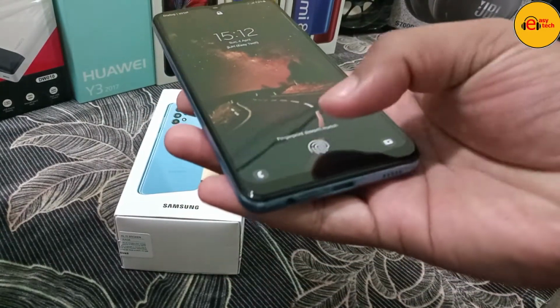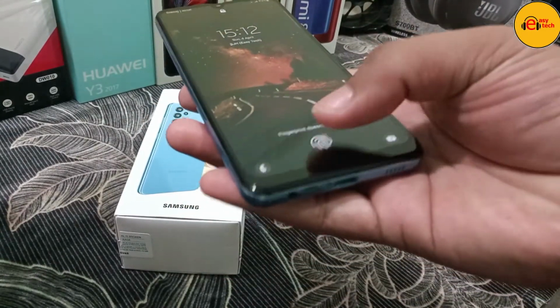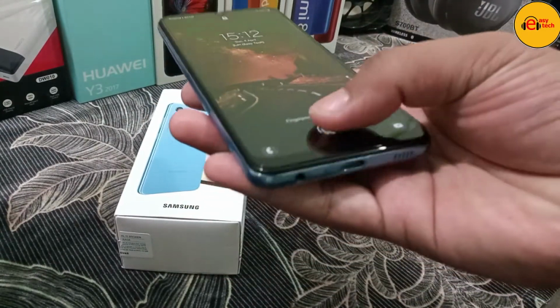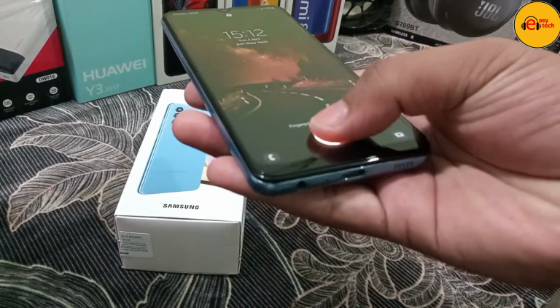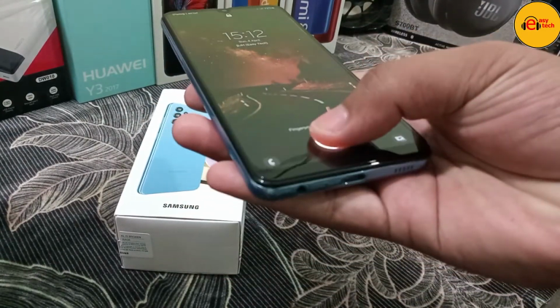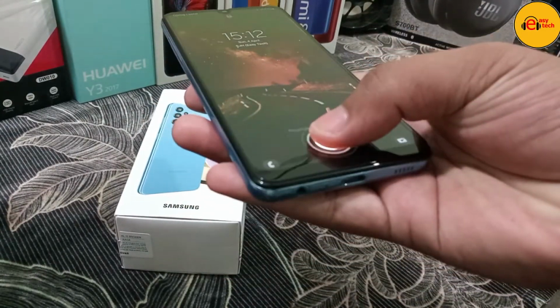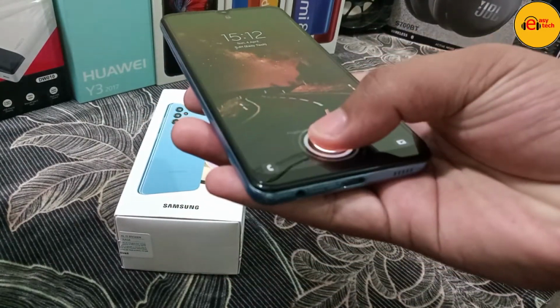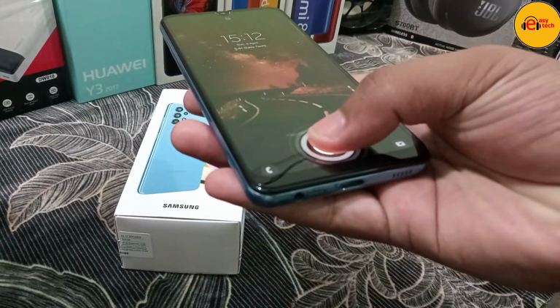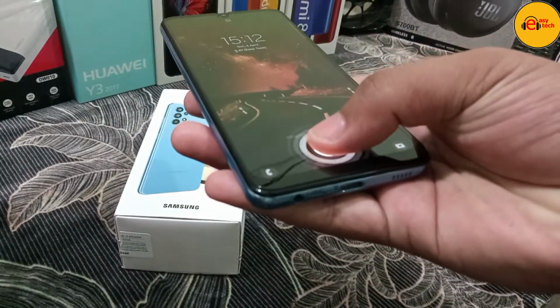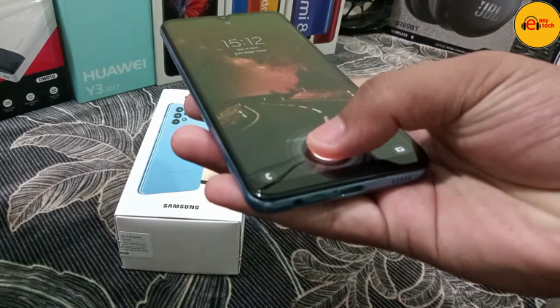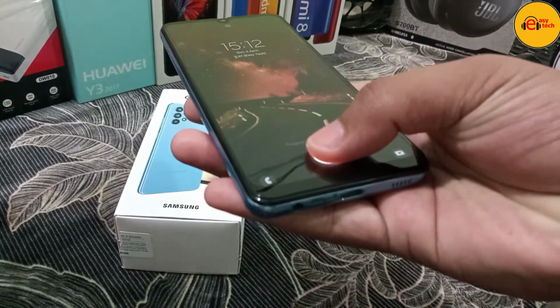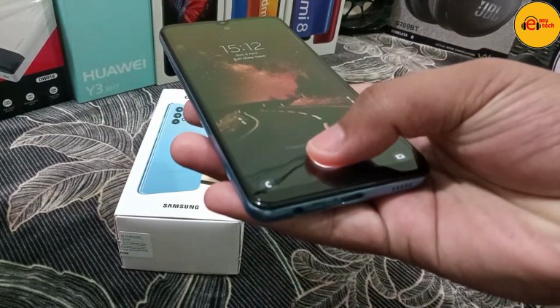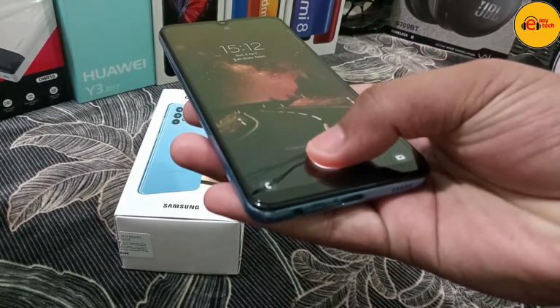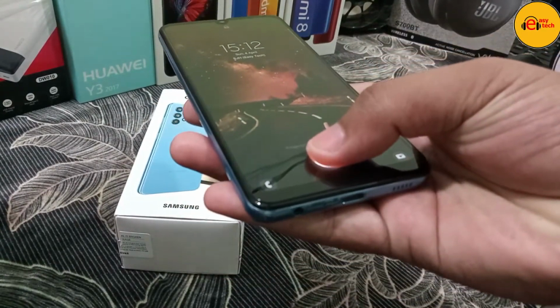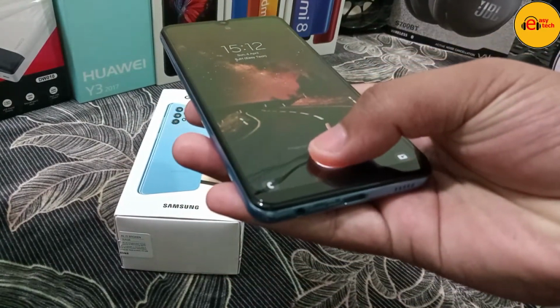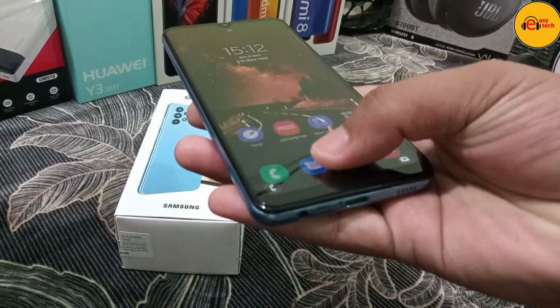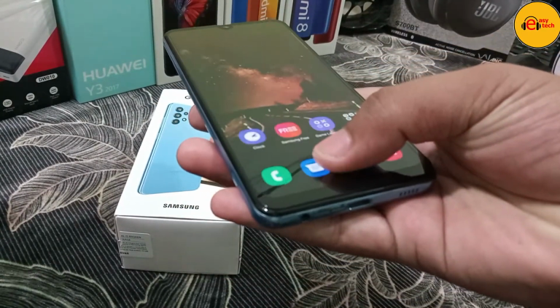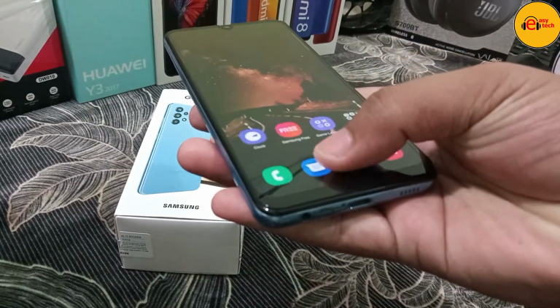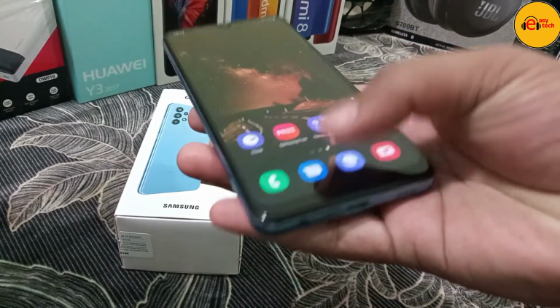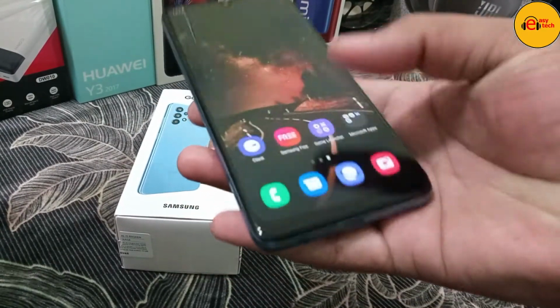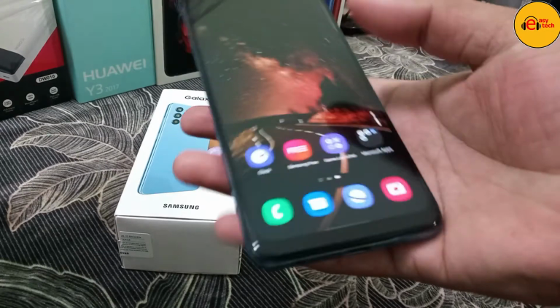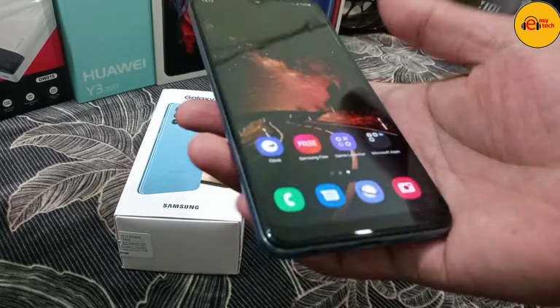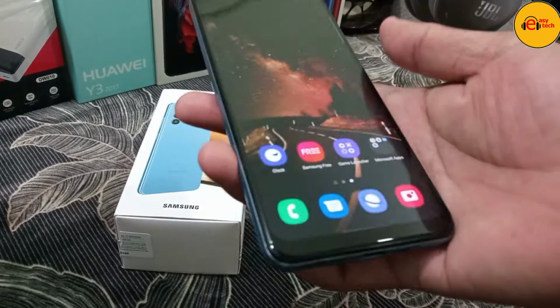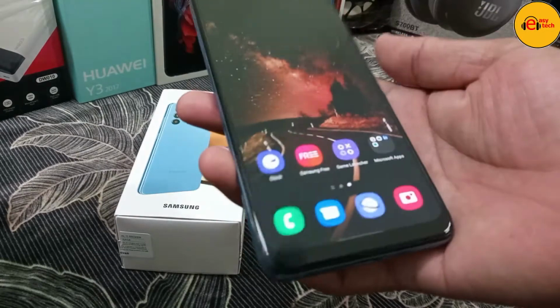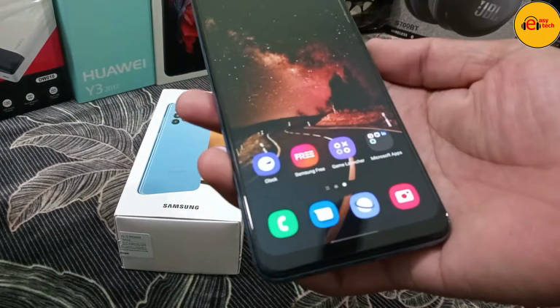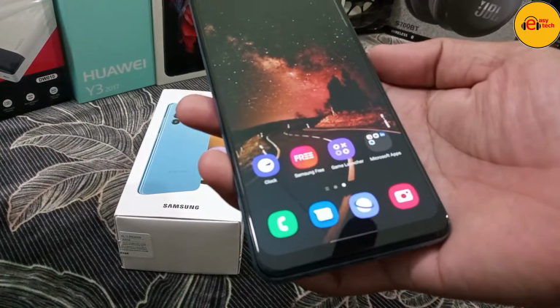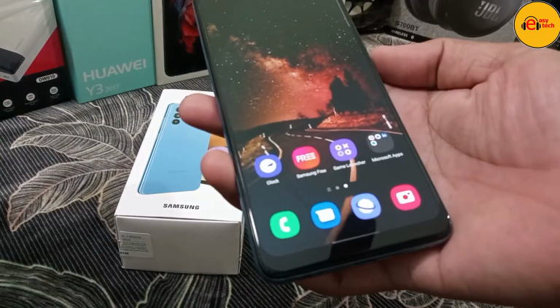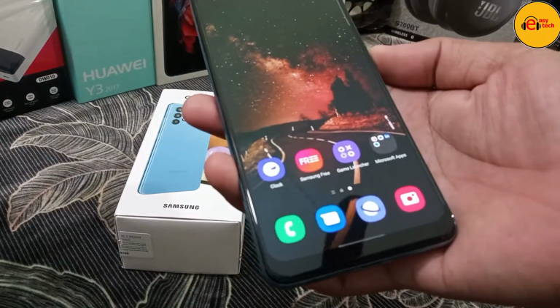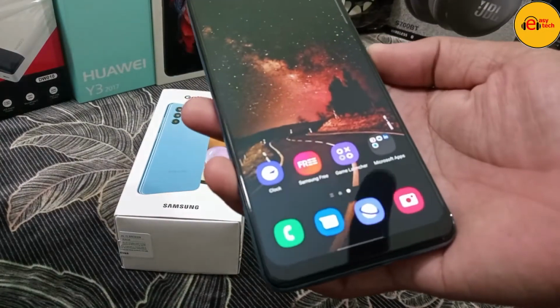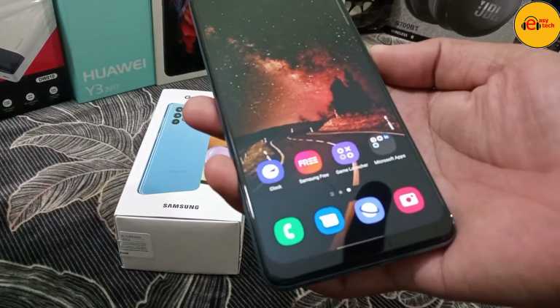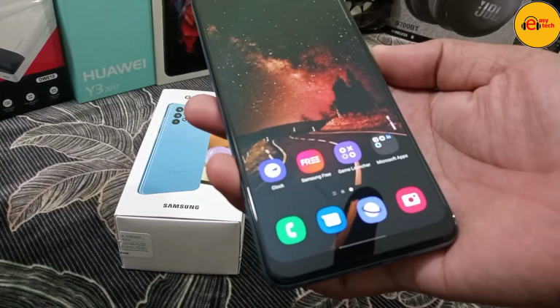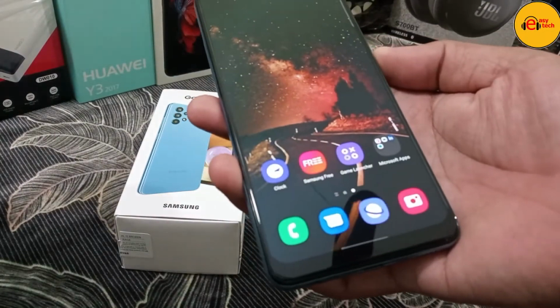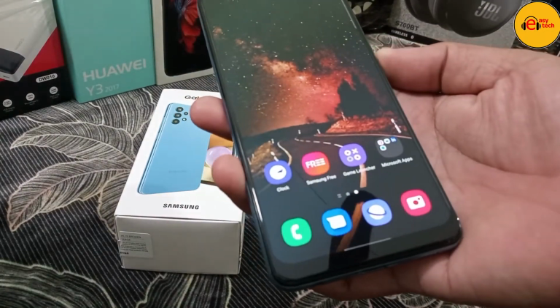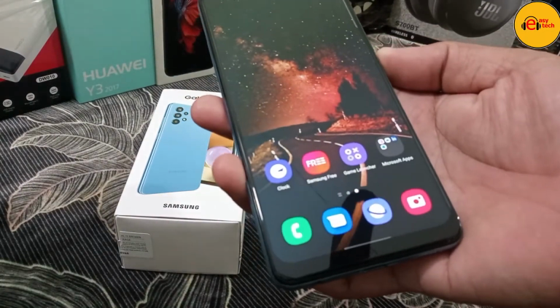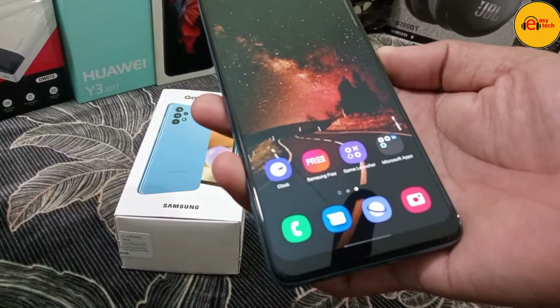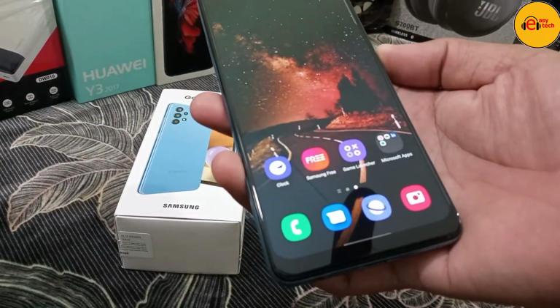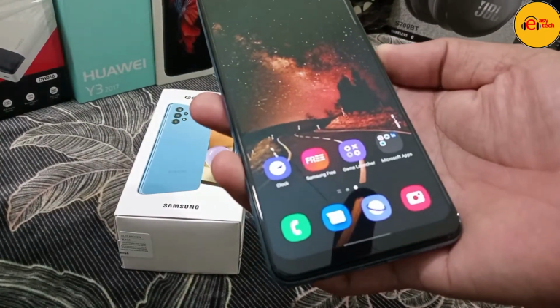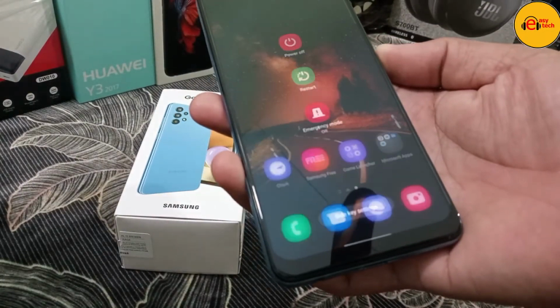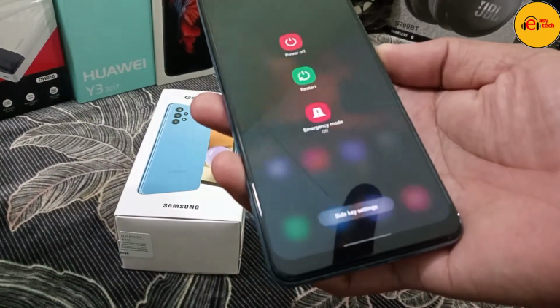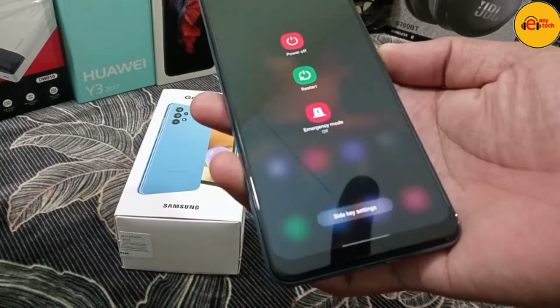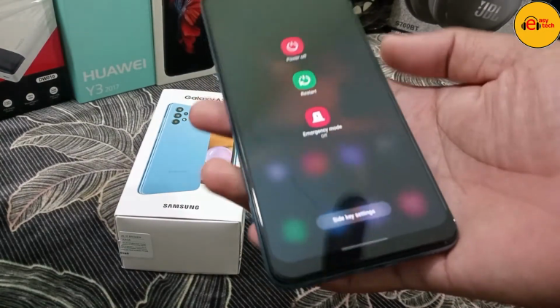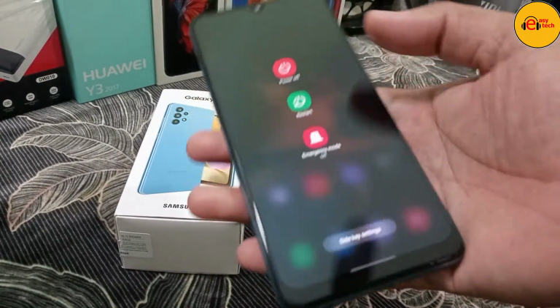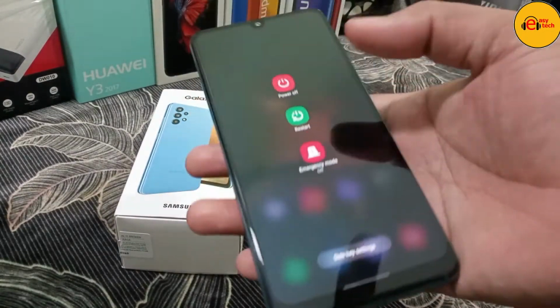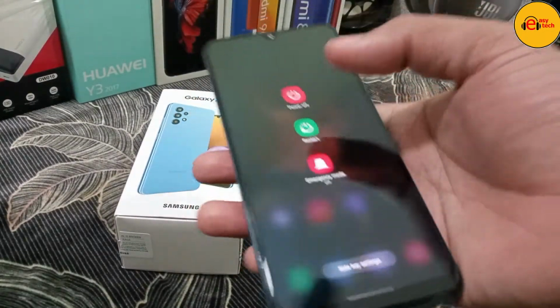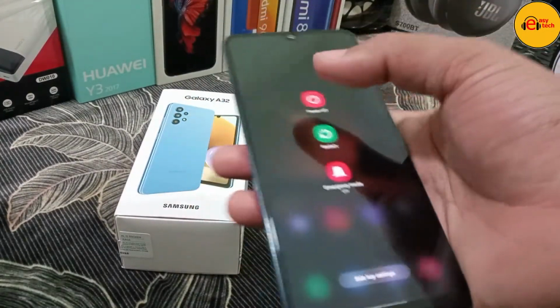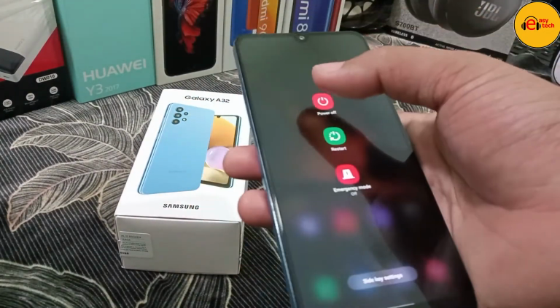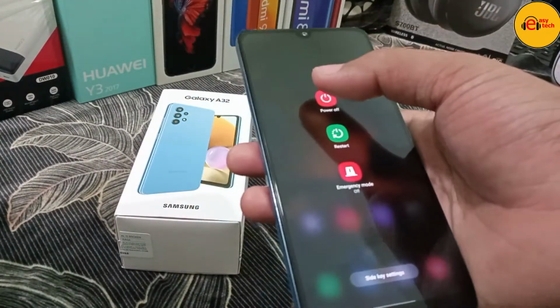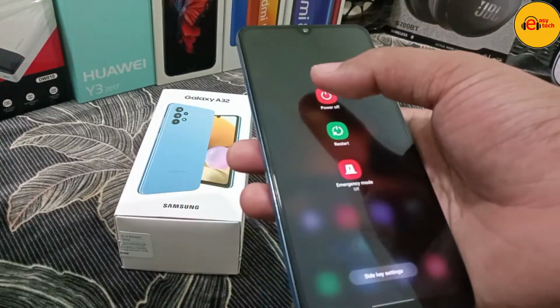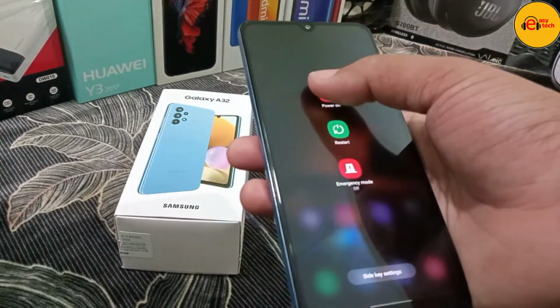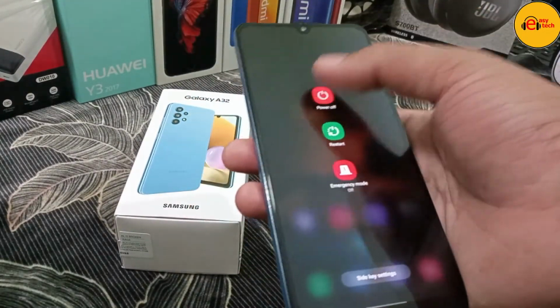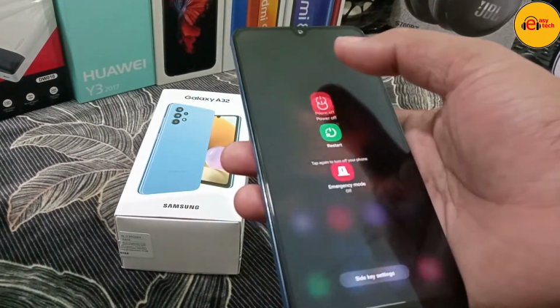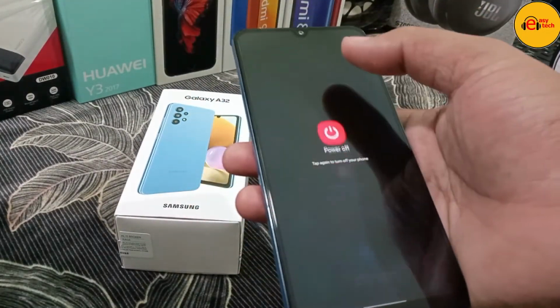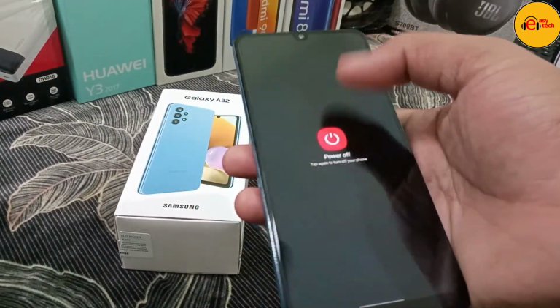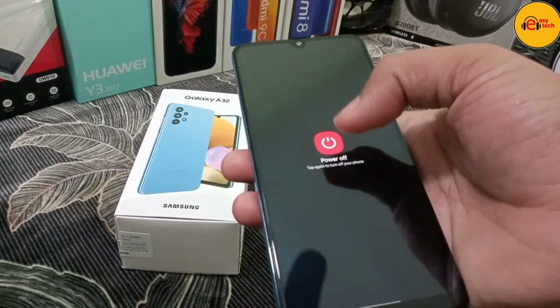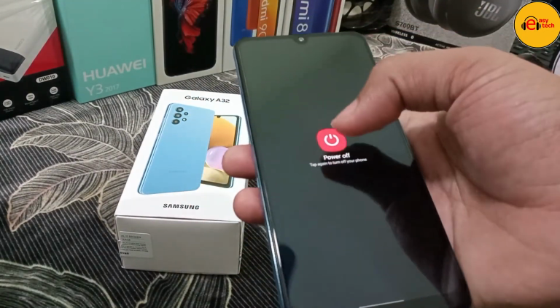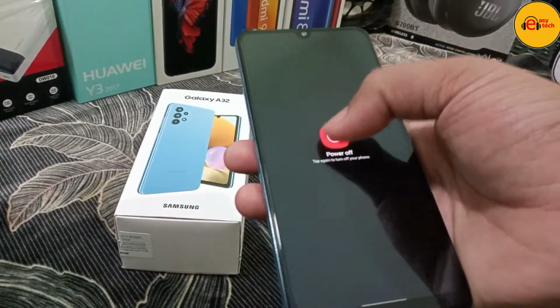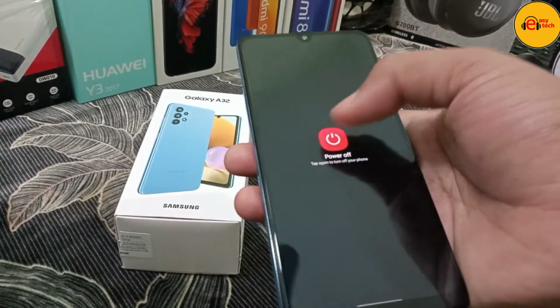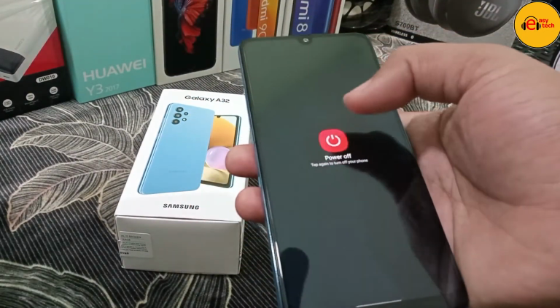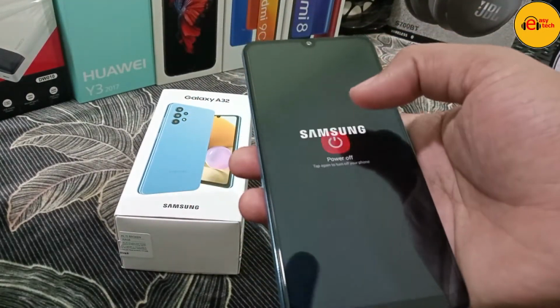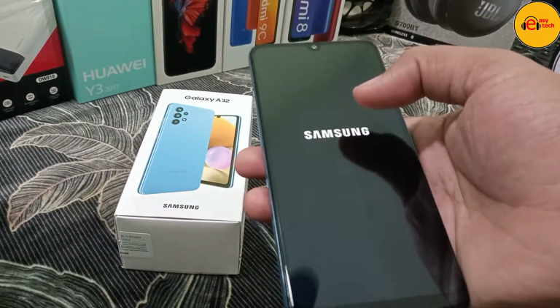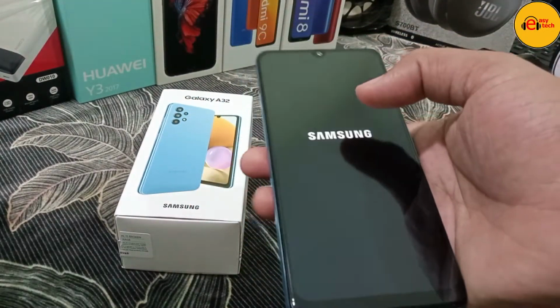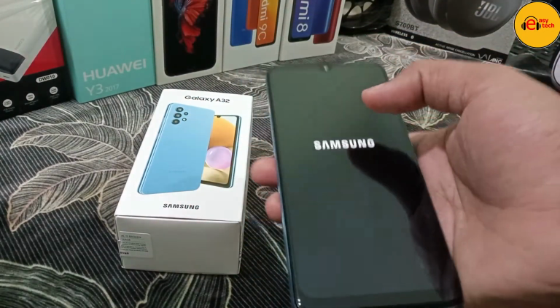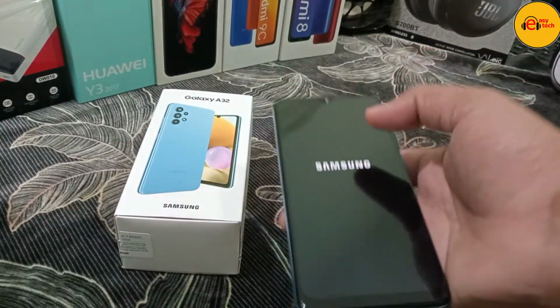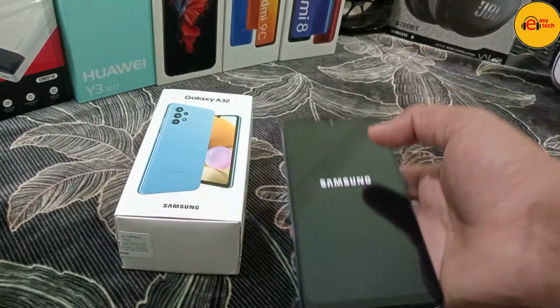I am going to cover the camera test and the gaming test in this video.